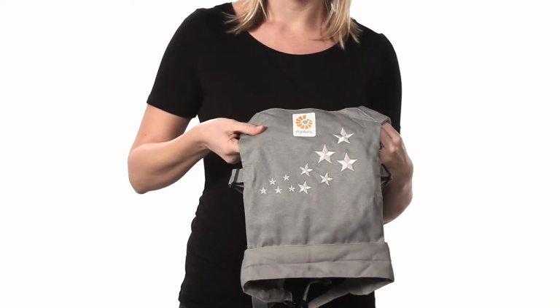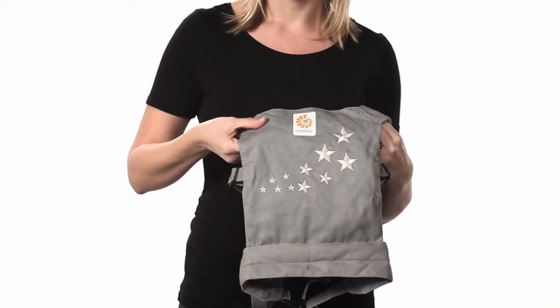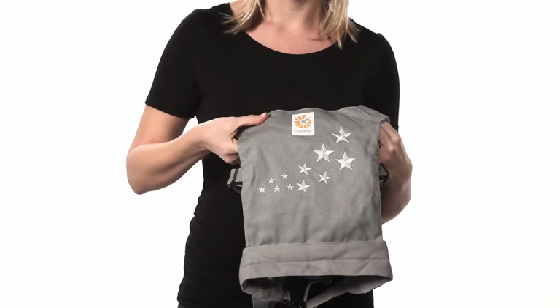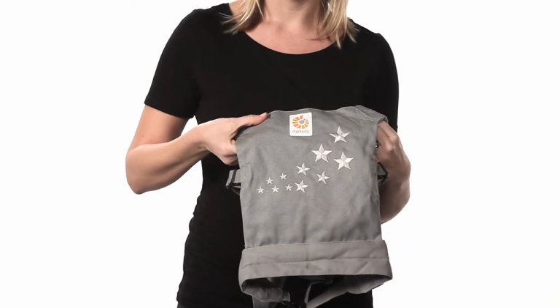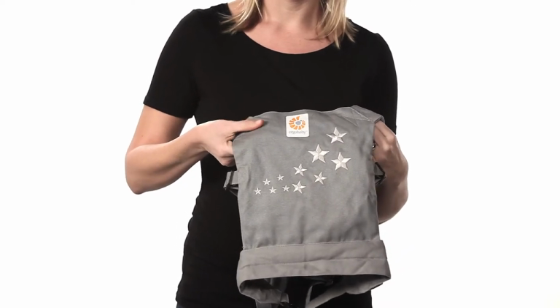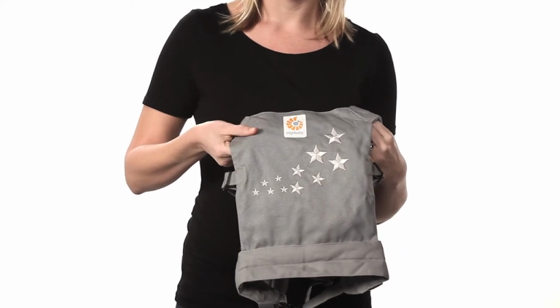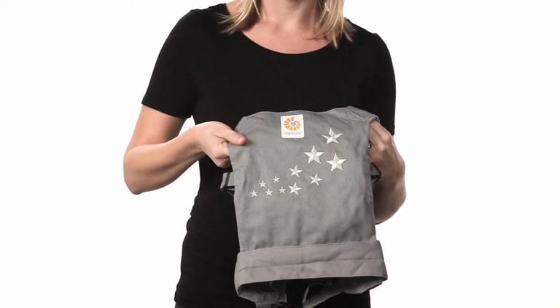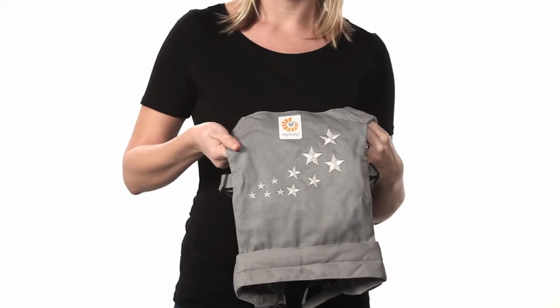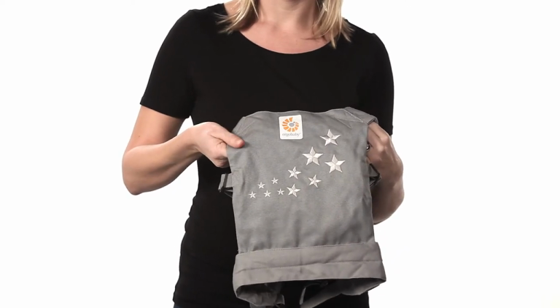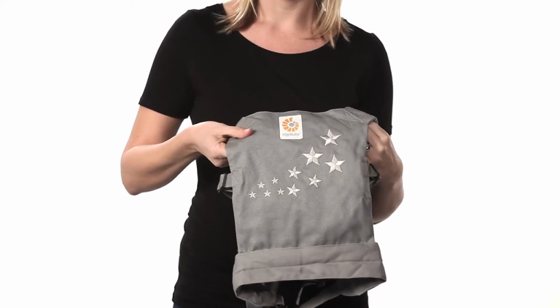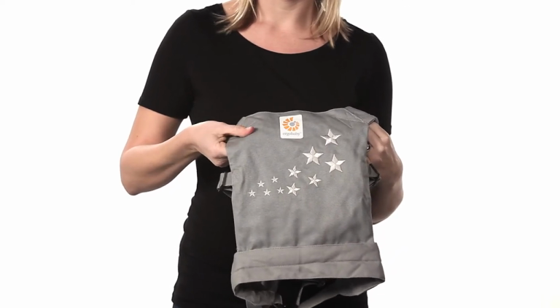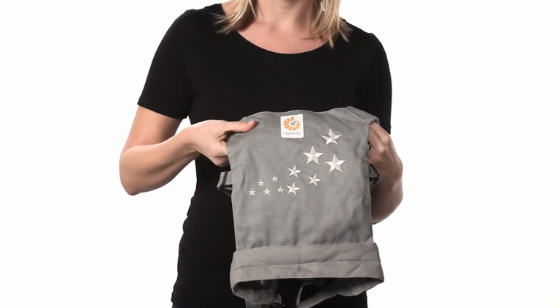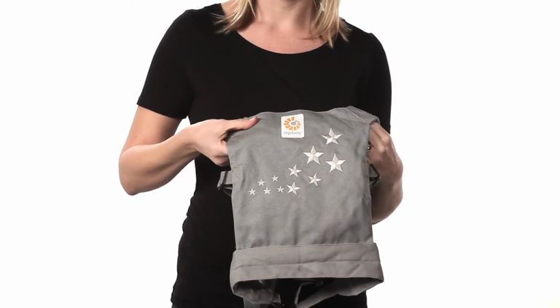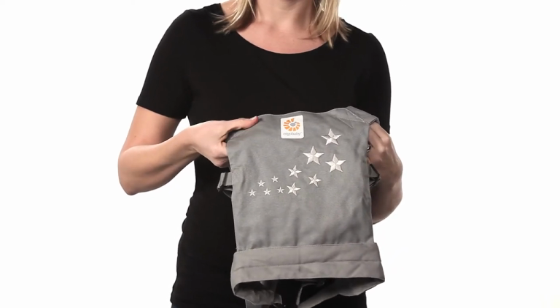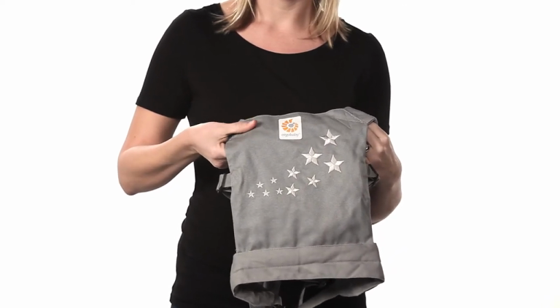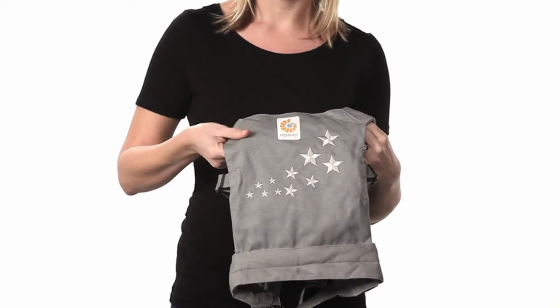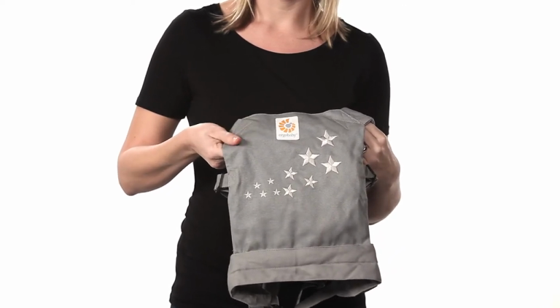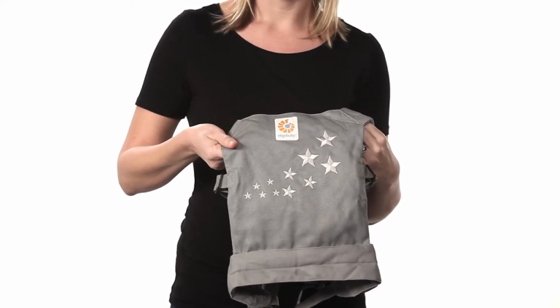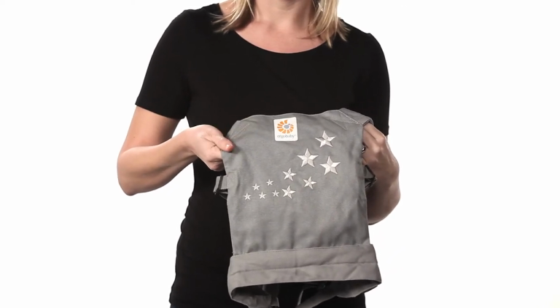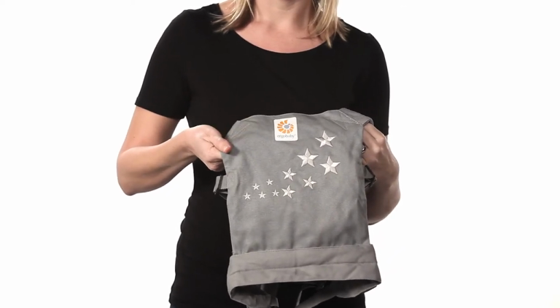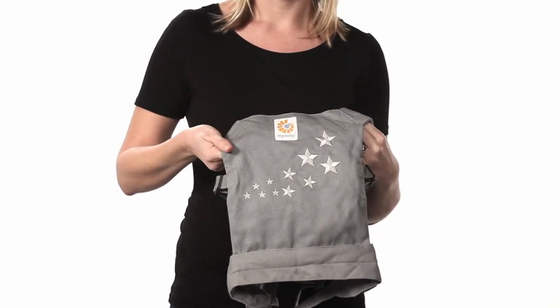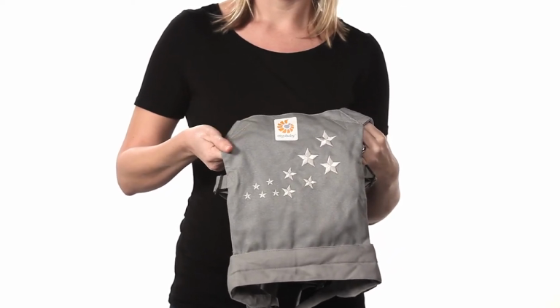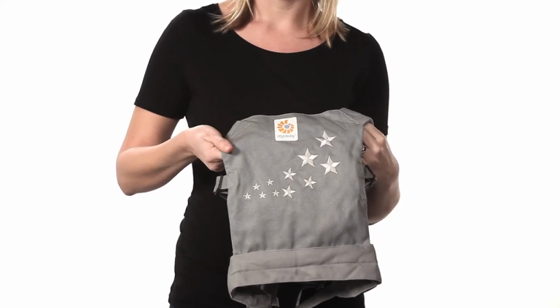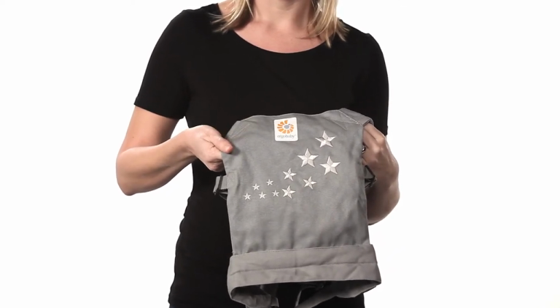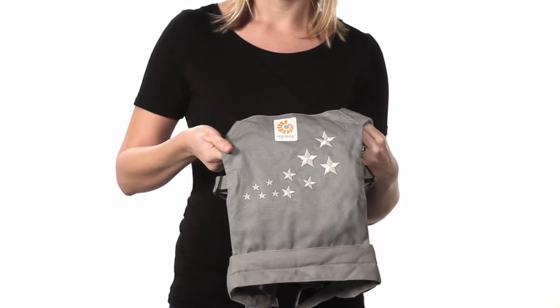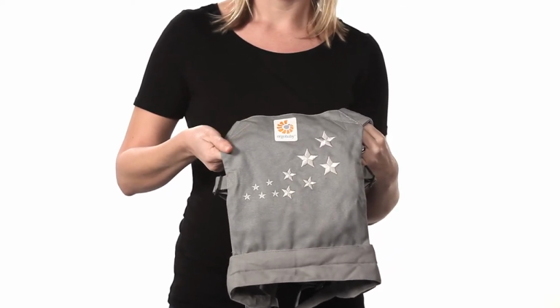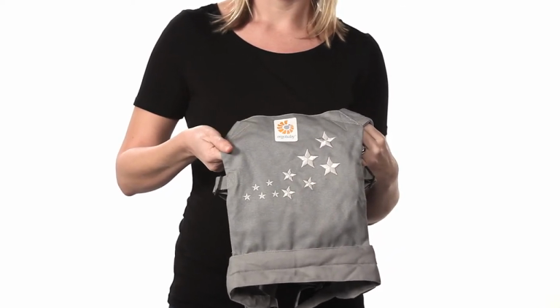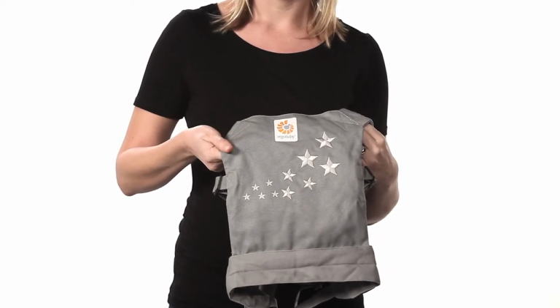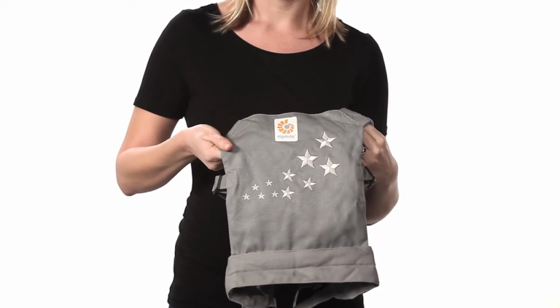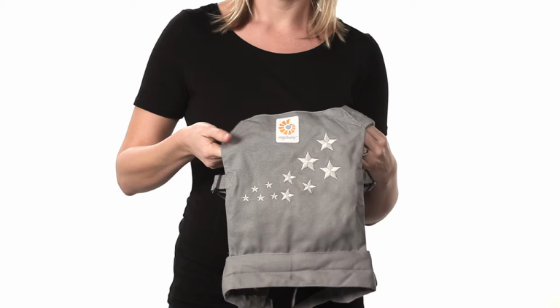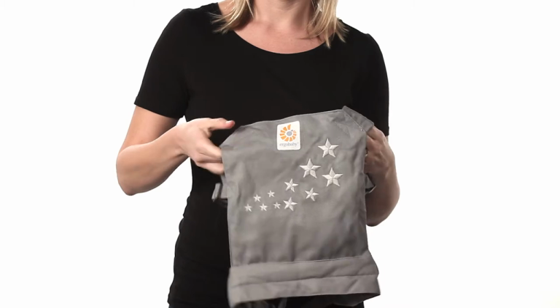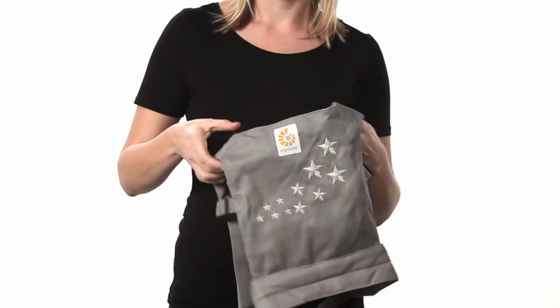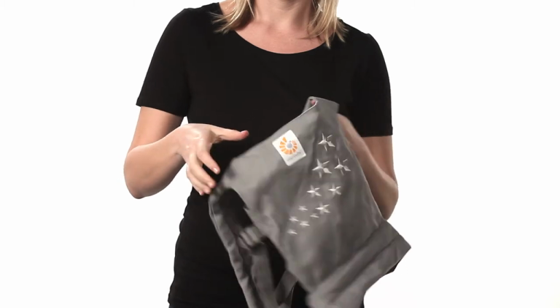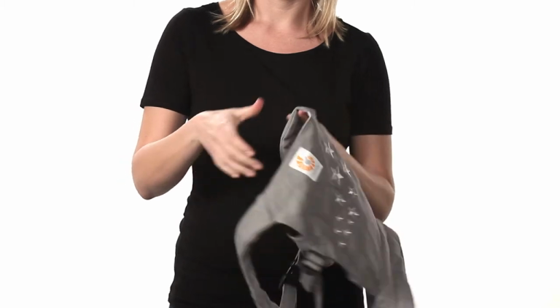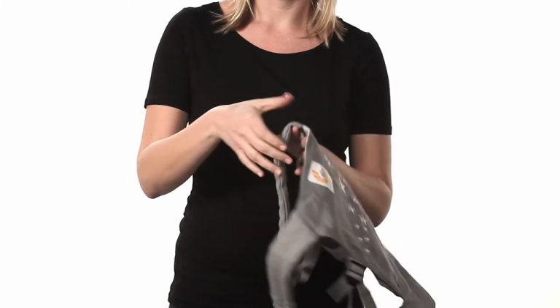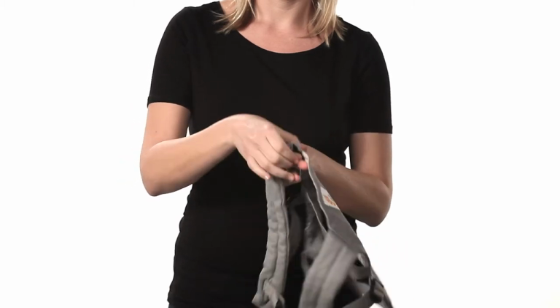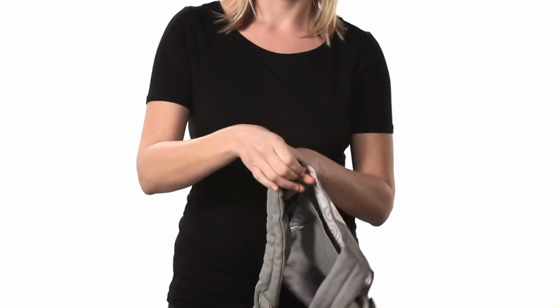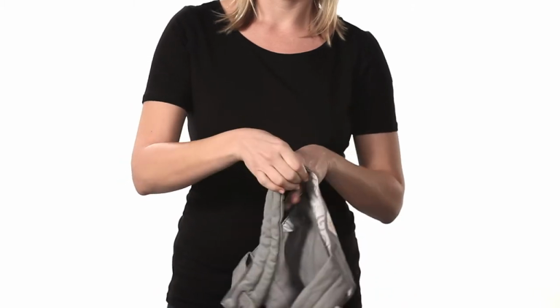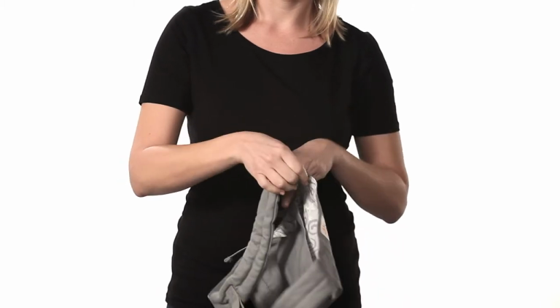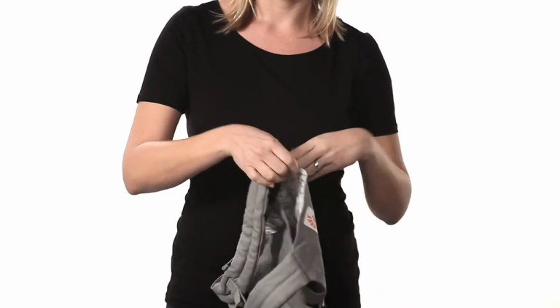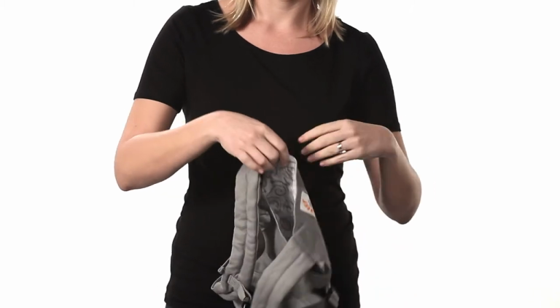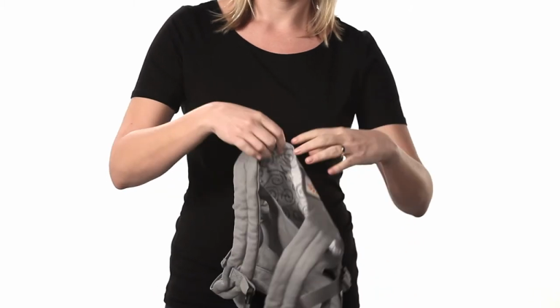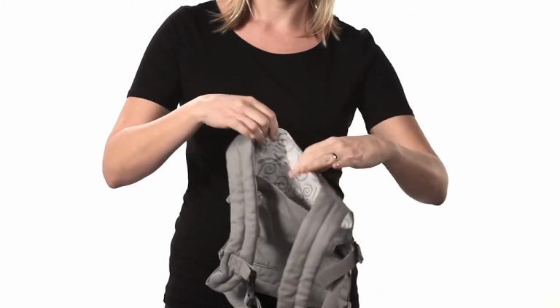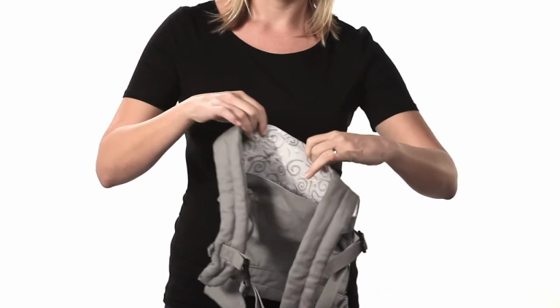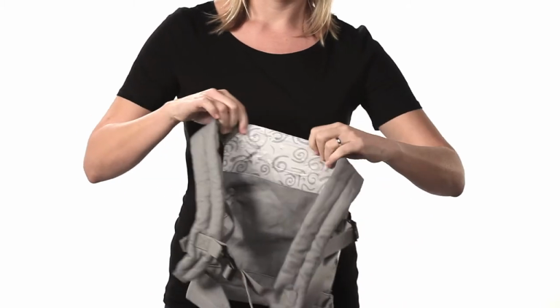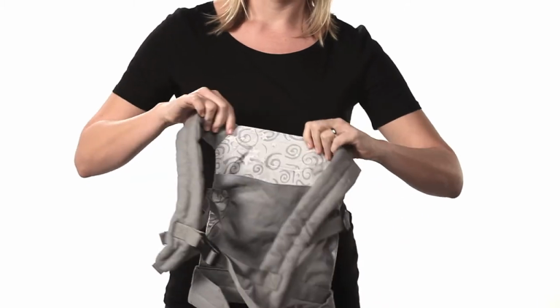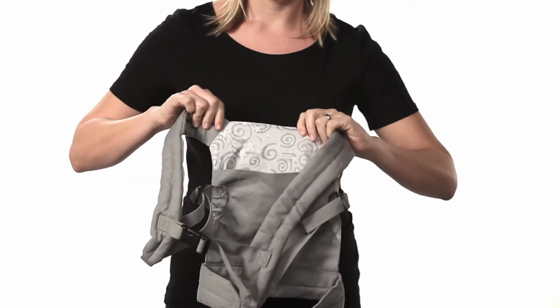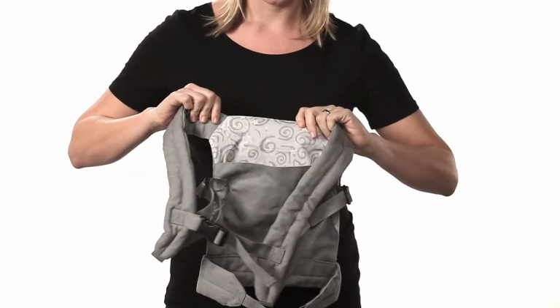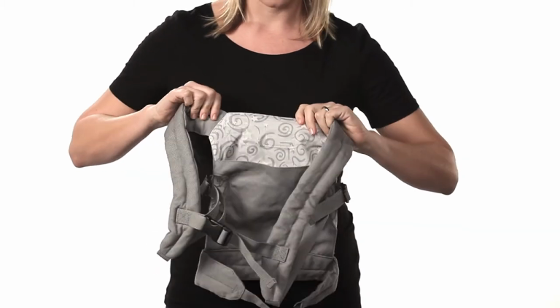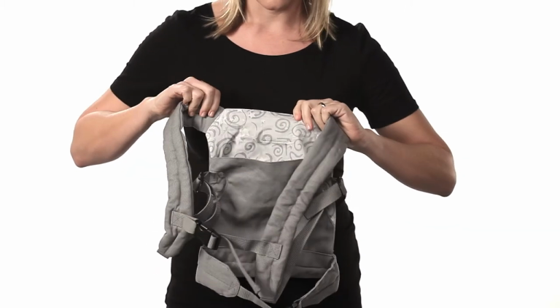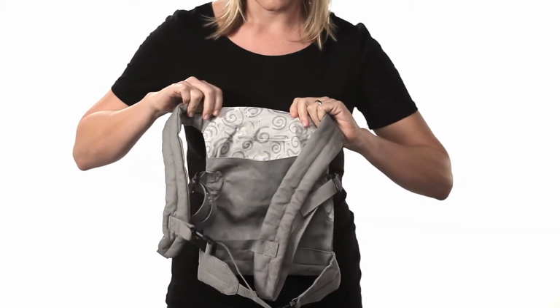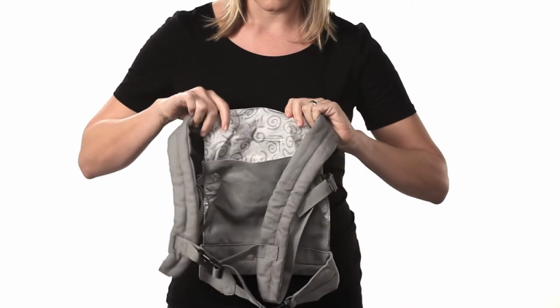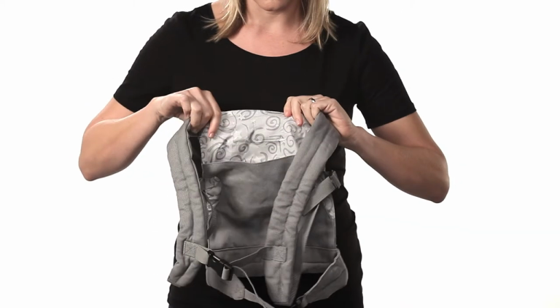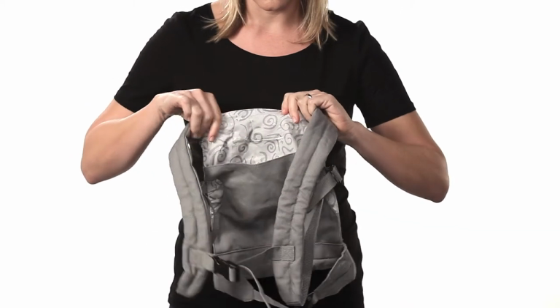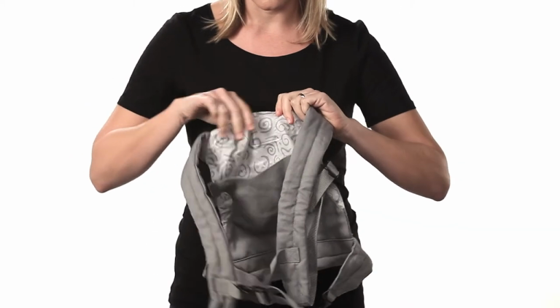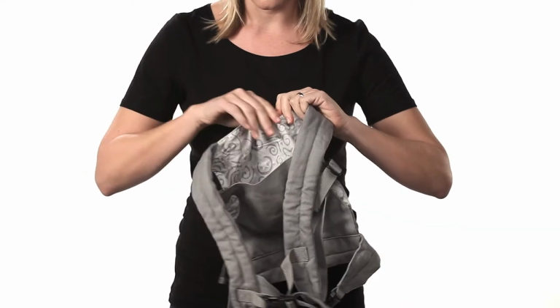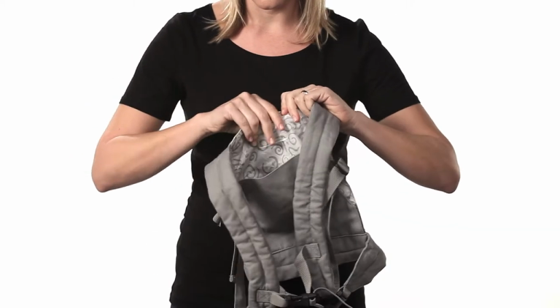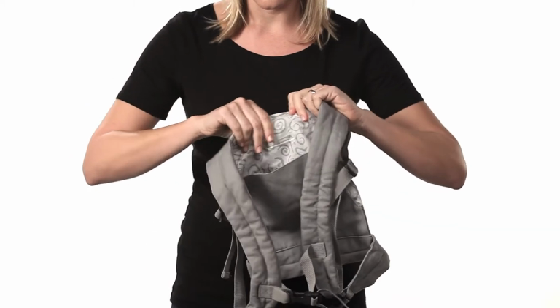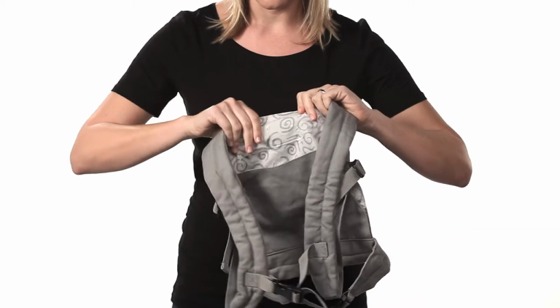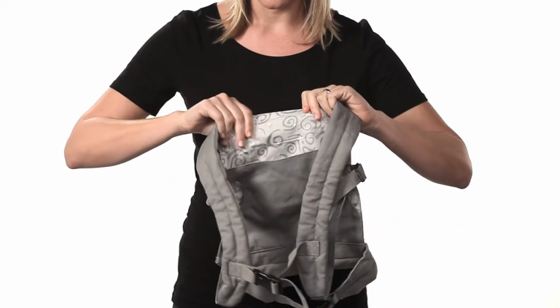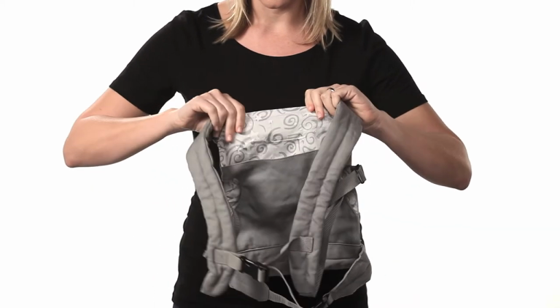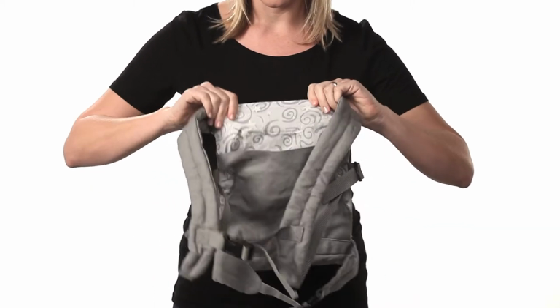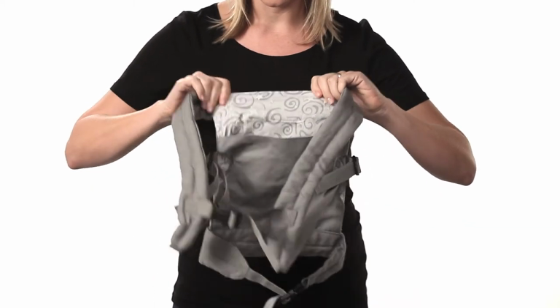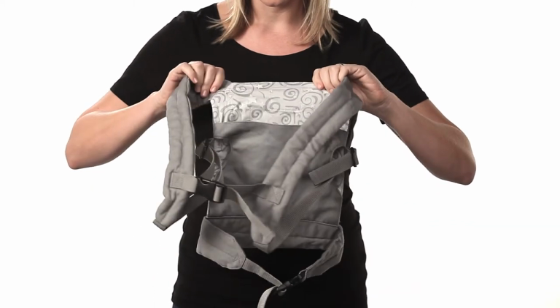It's perfect for toting beloved dolls and other toy friends, and it's a great gift for a new big sister or brother so they can be just like you.